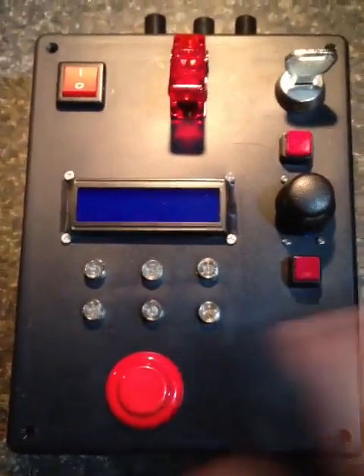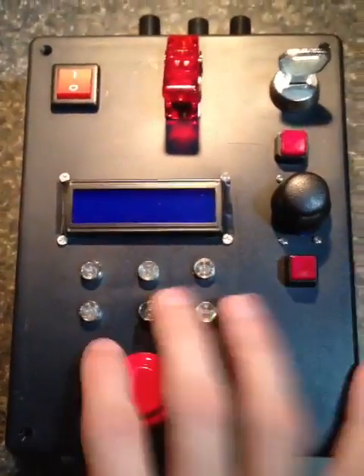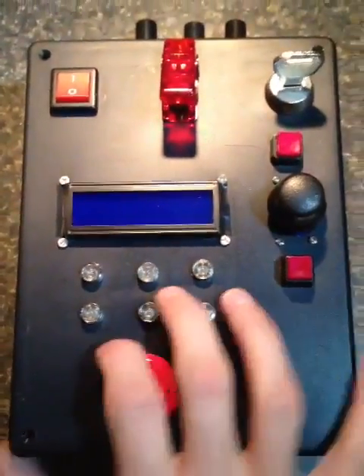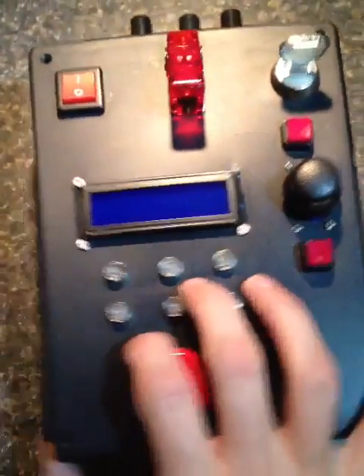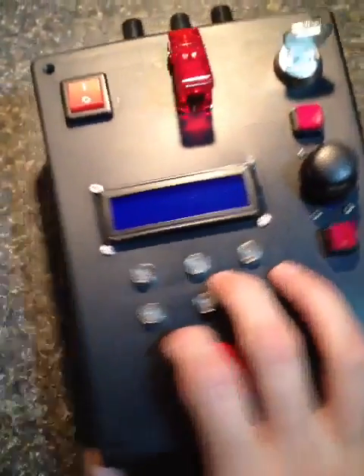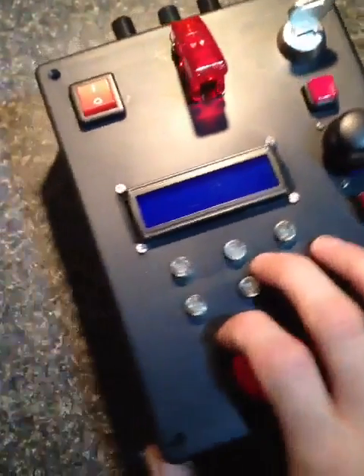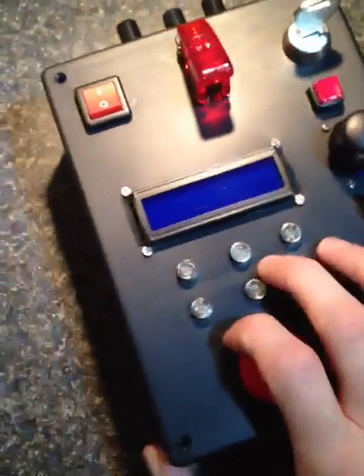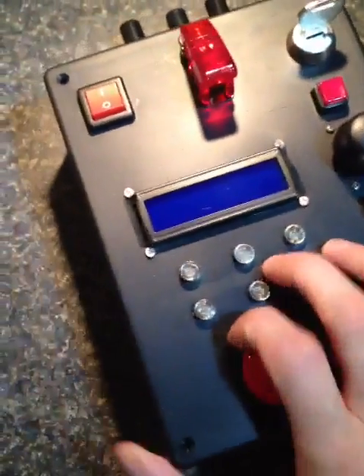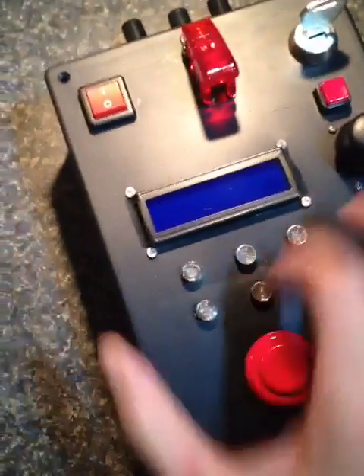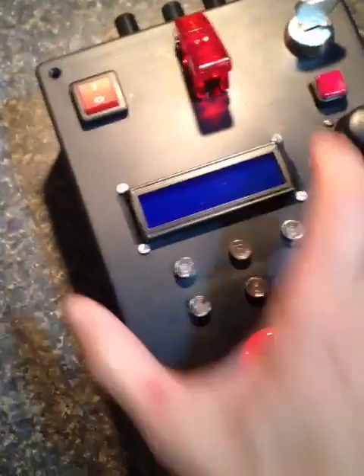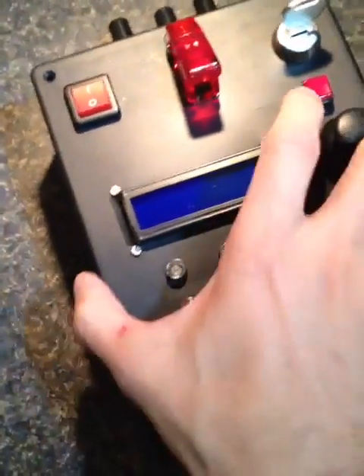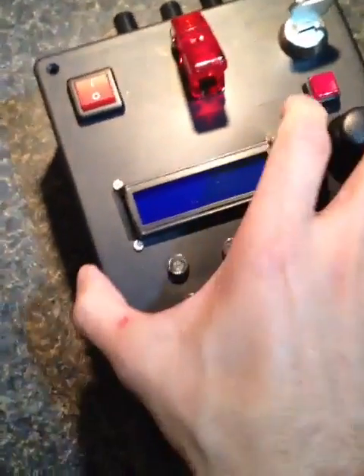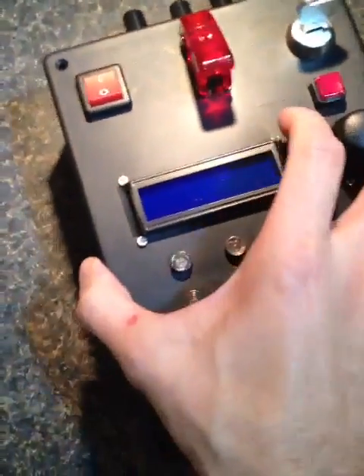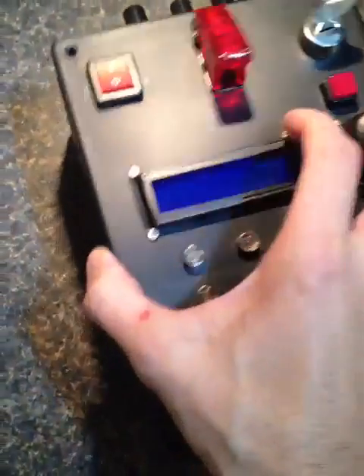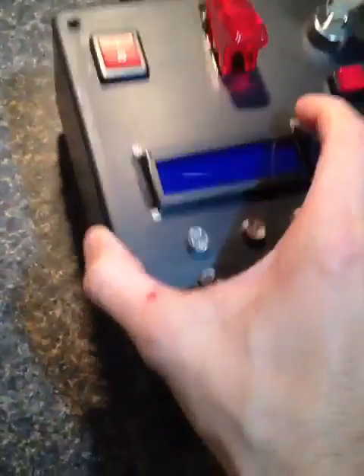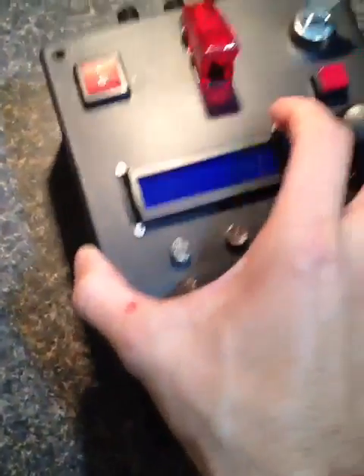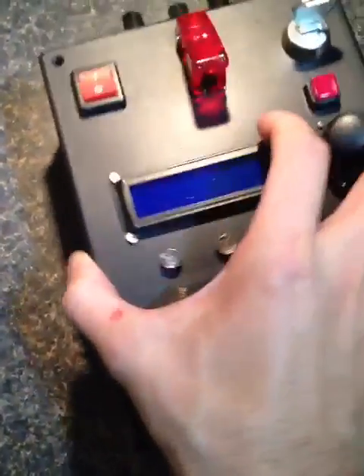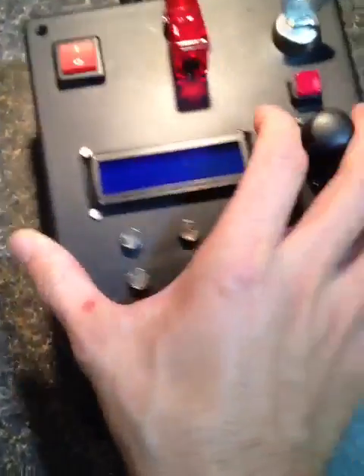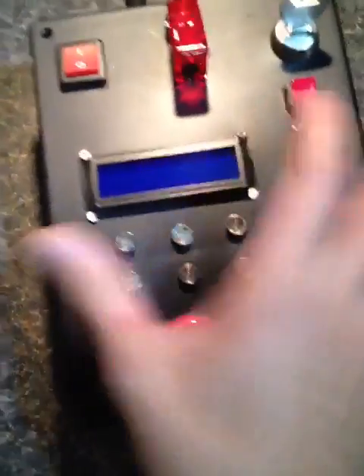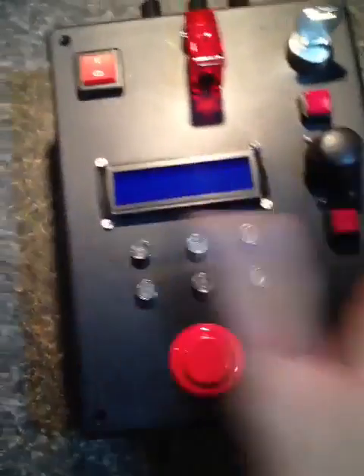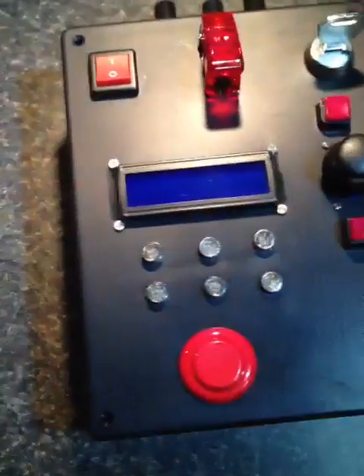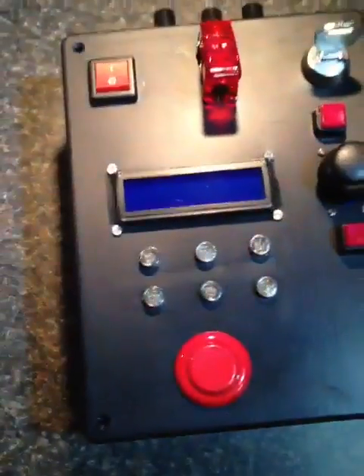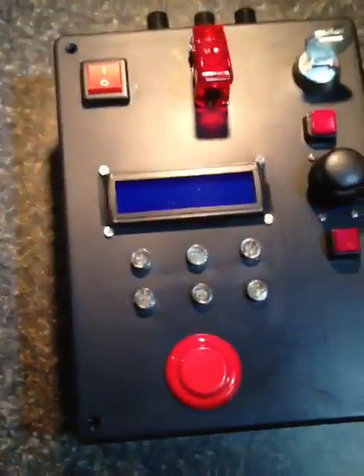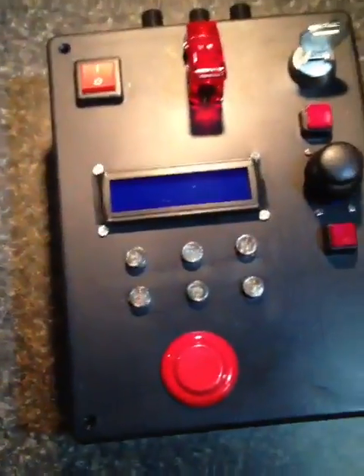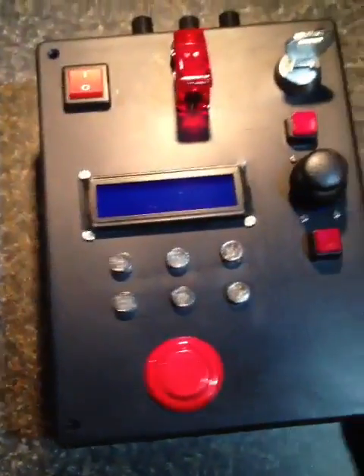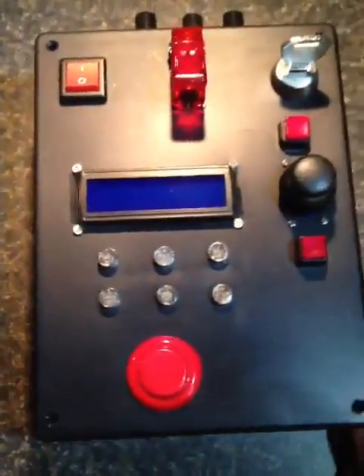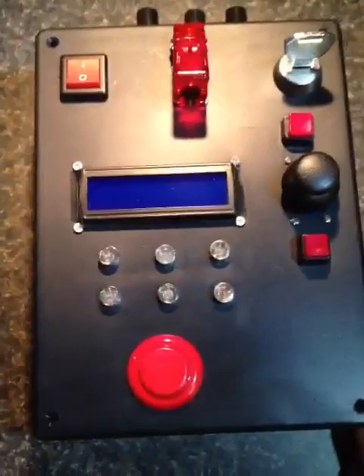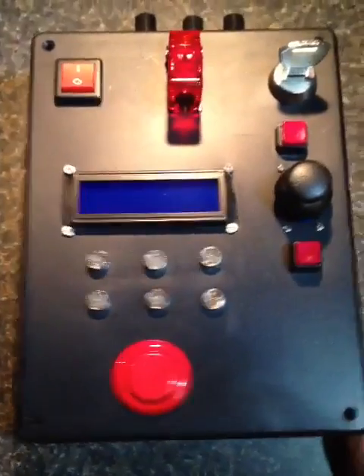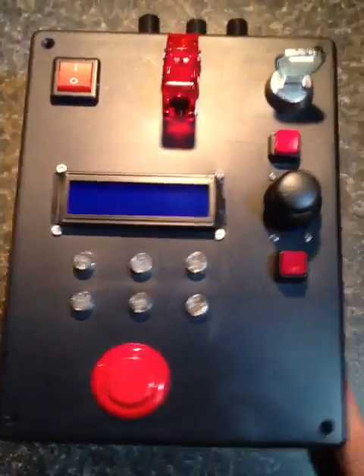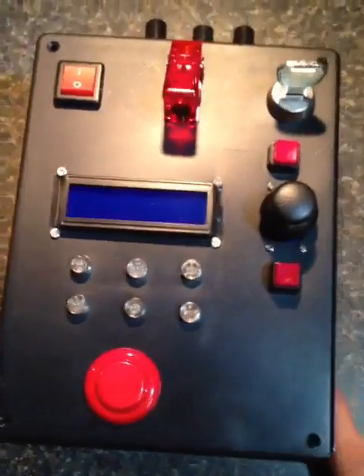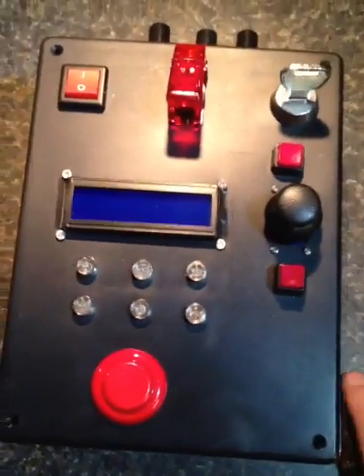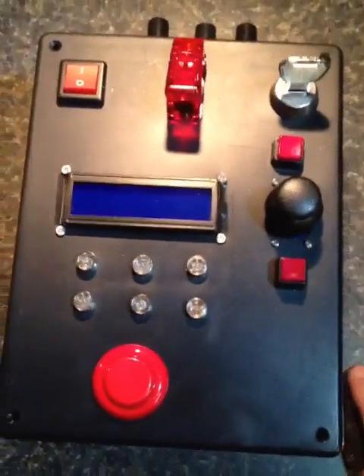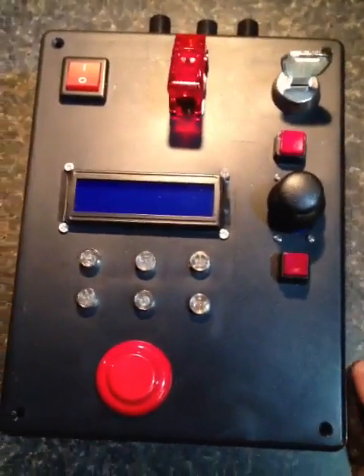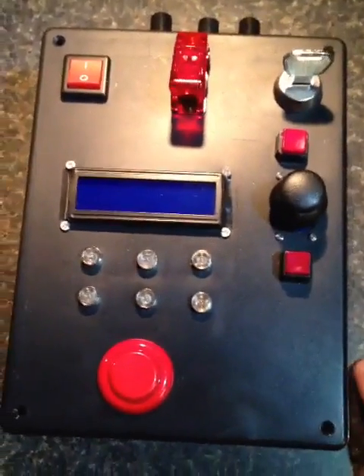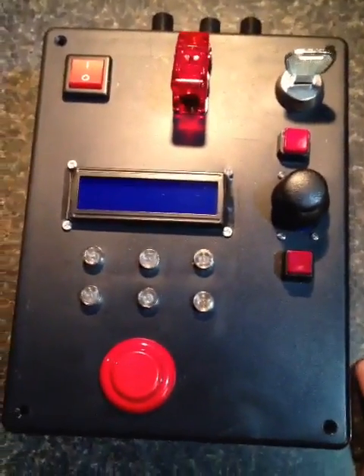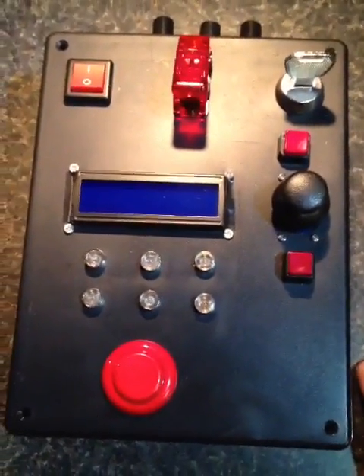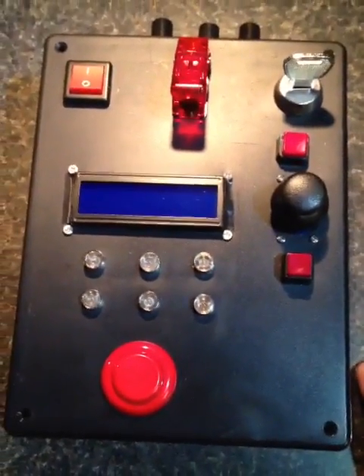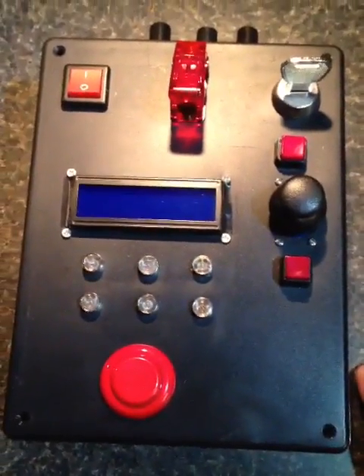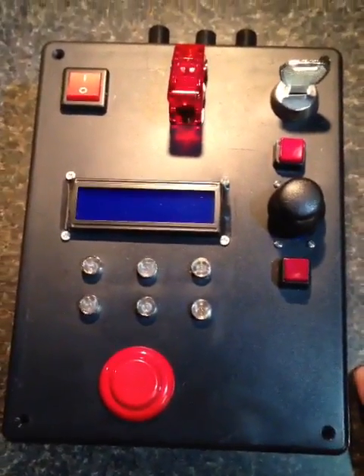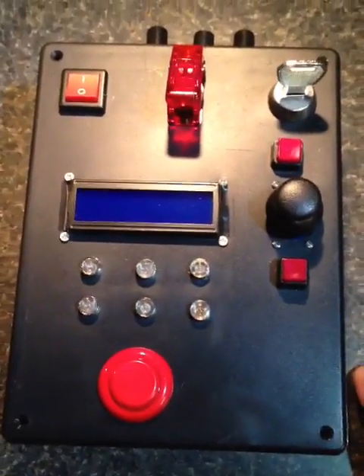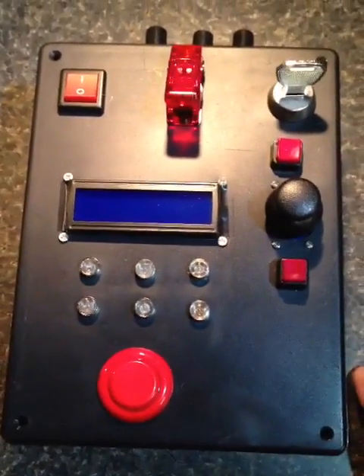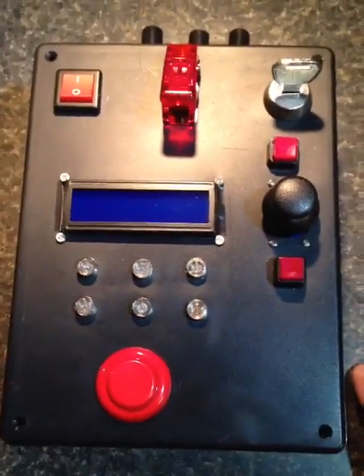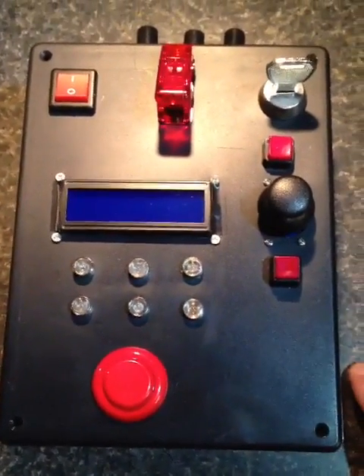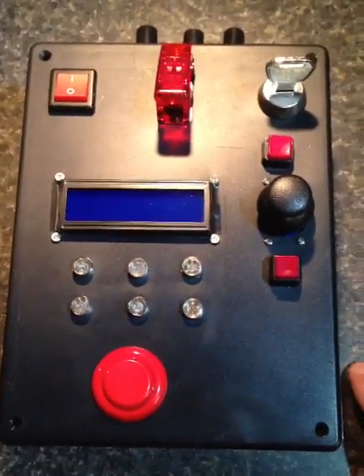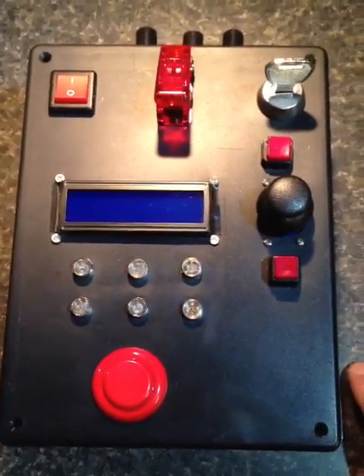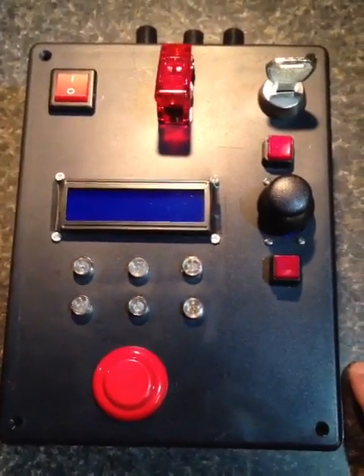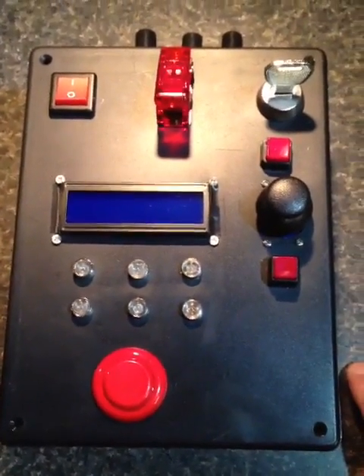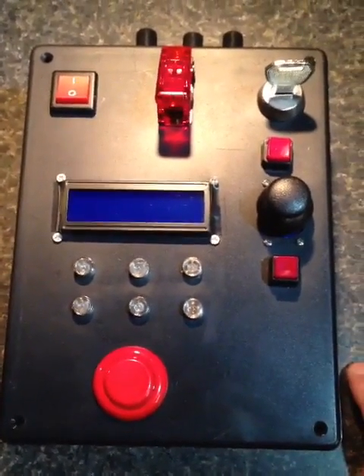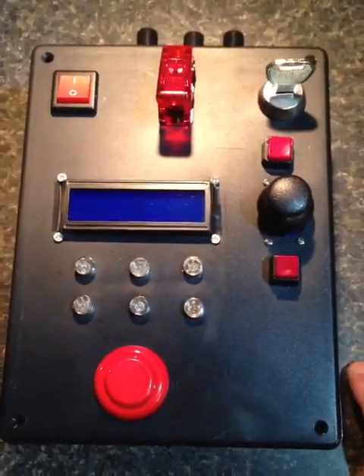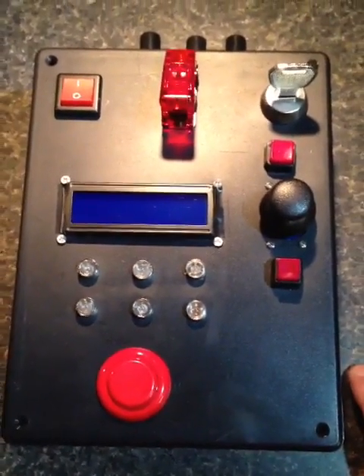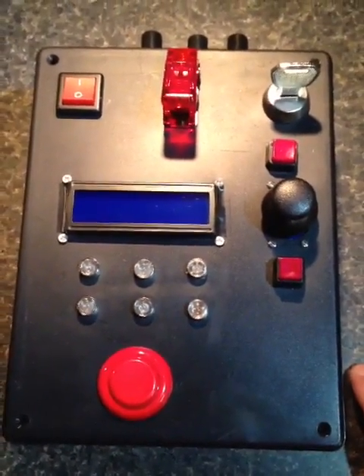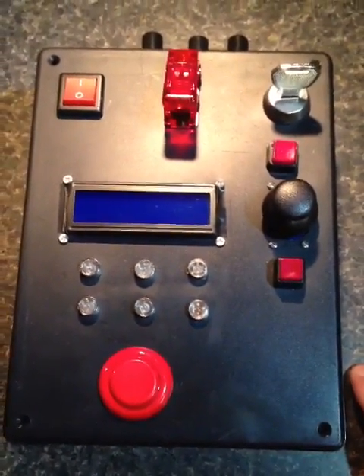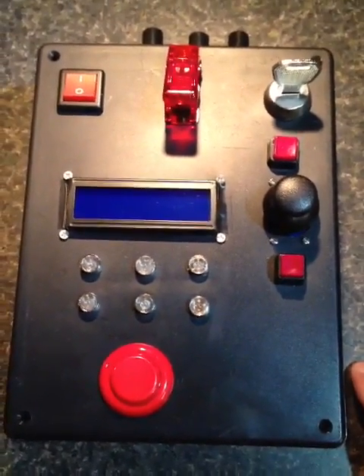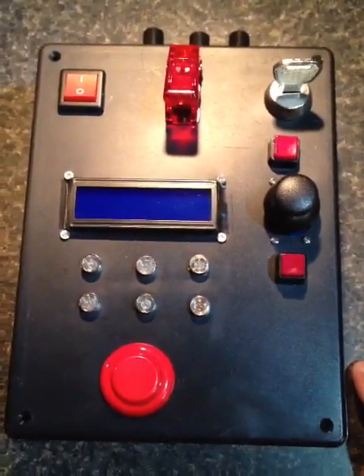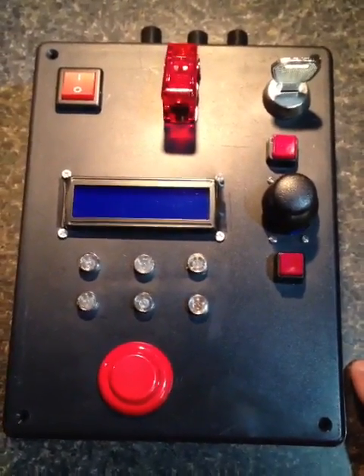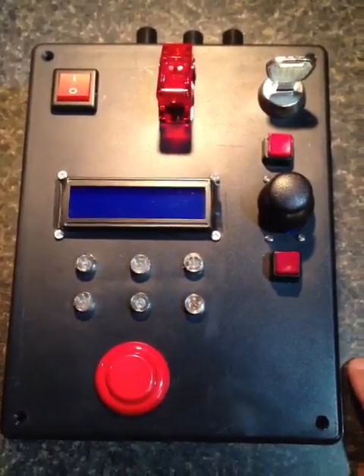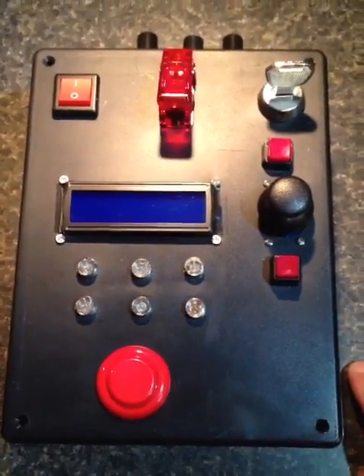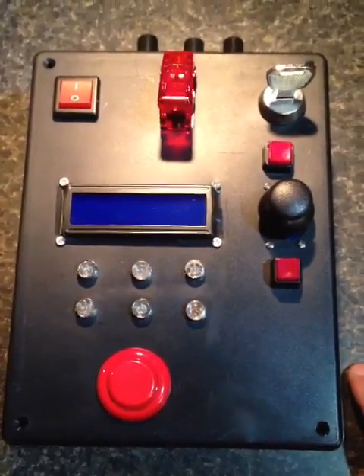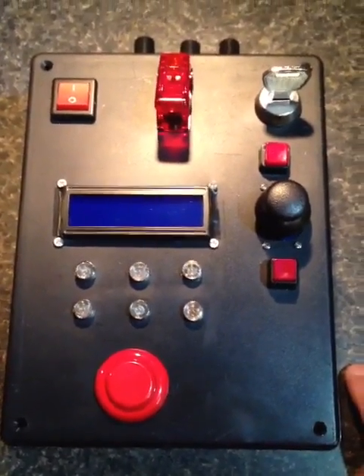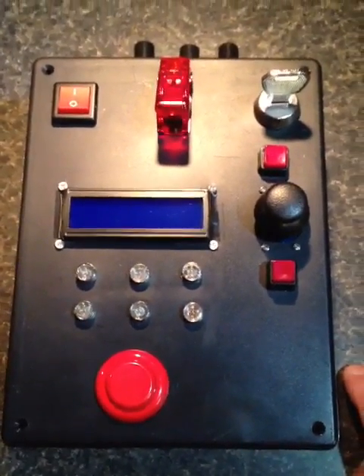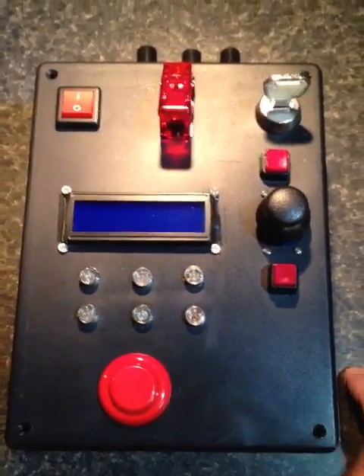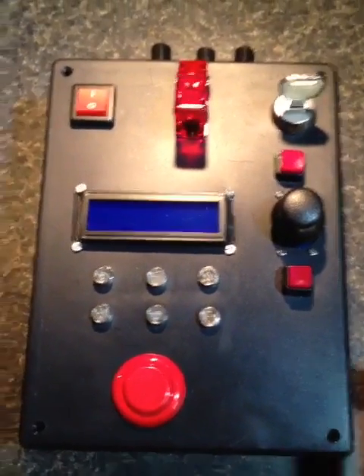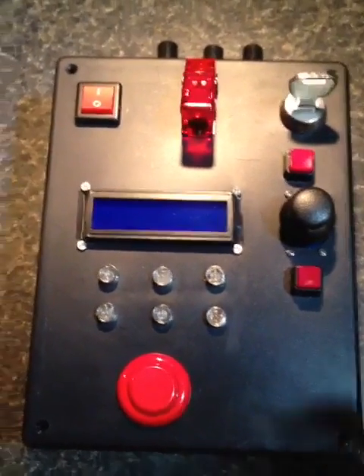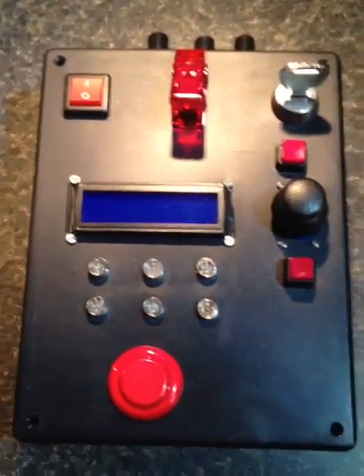We still need to work on a lot of the wiring inside, and the programming will come after that. This will turn into an Instructable when we're done.